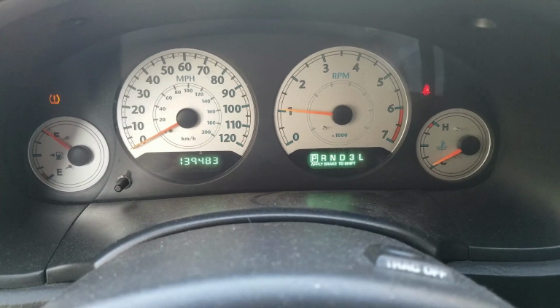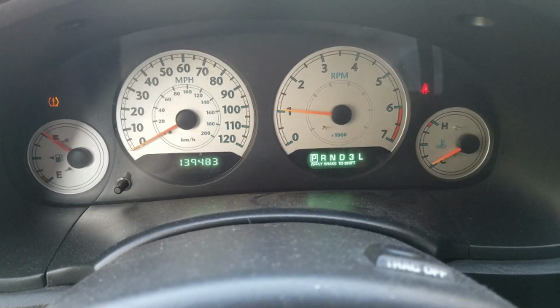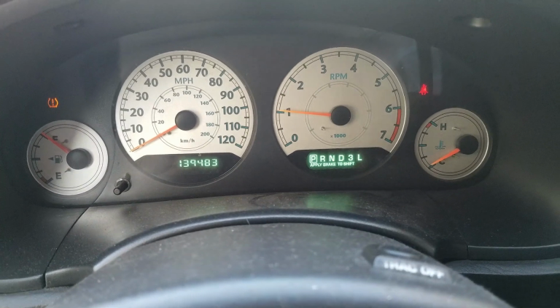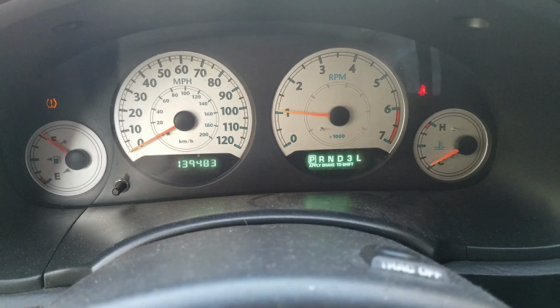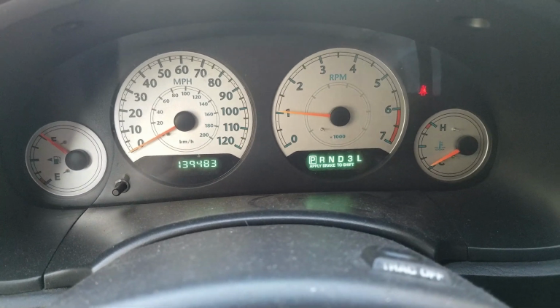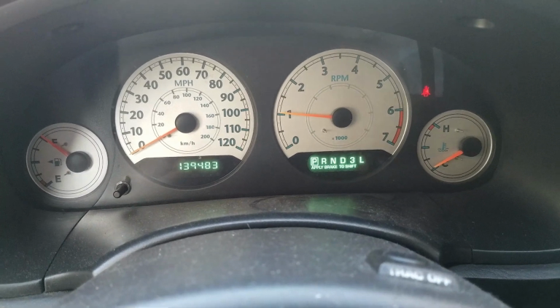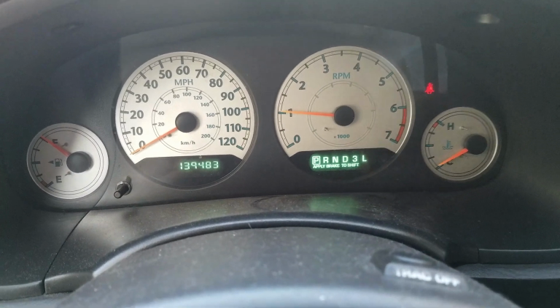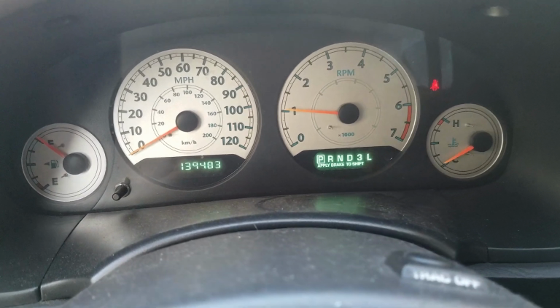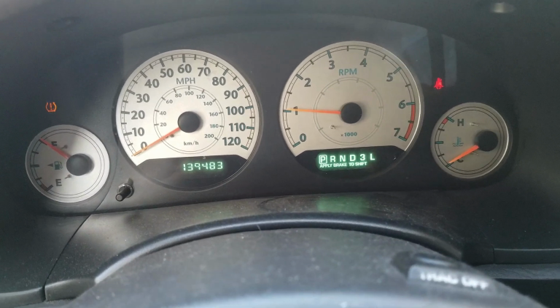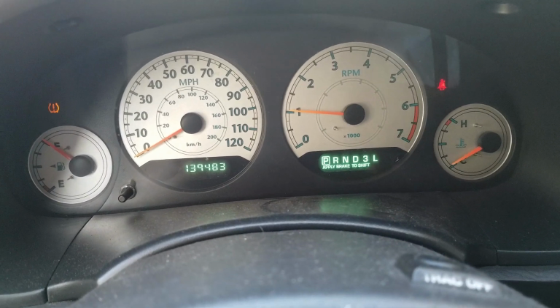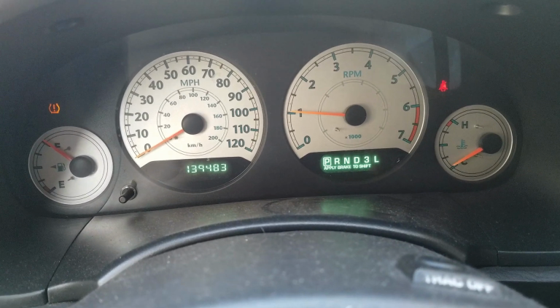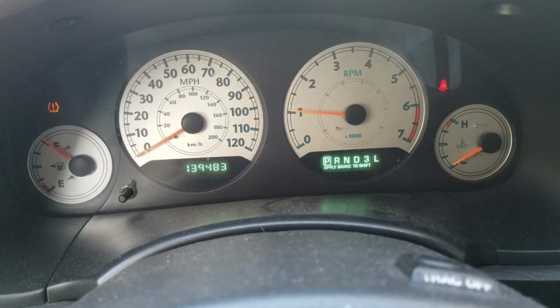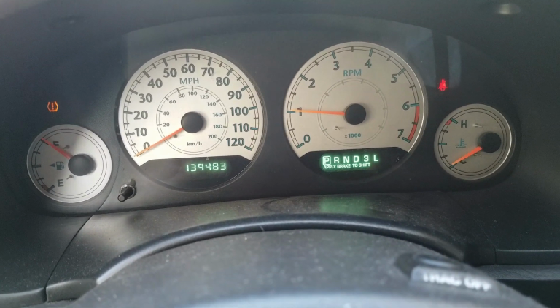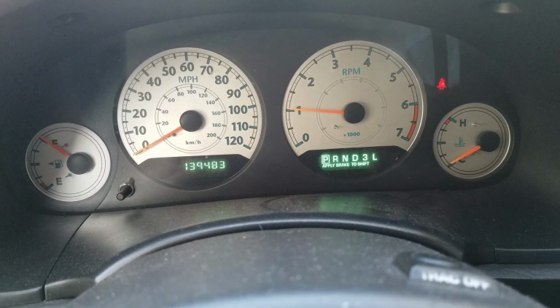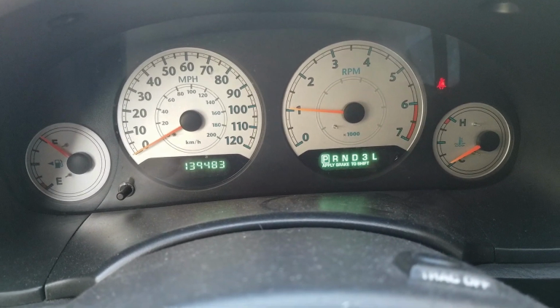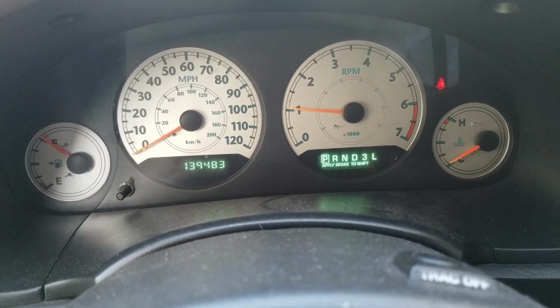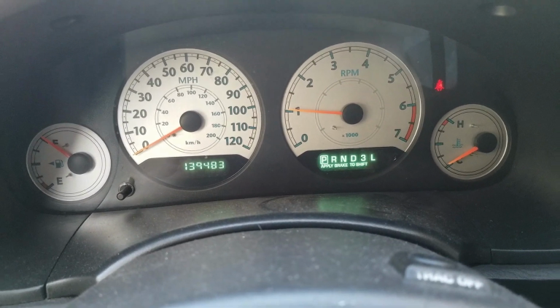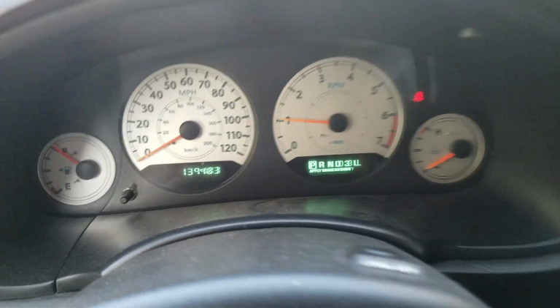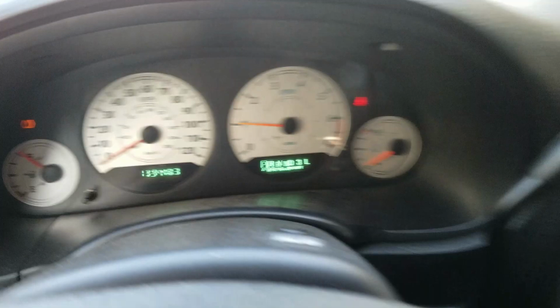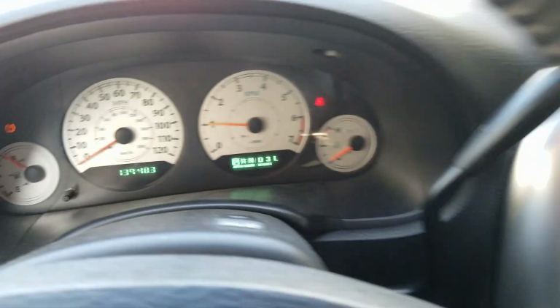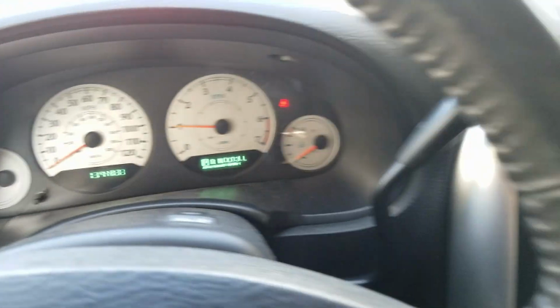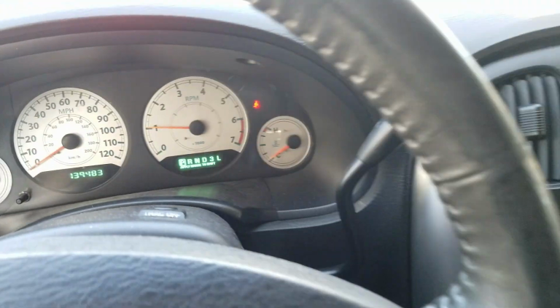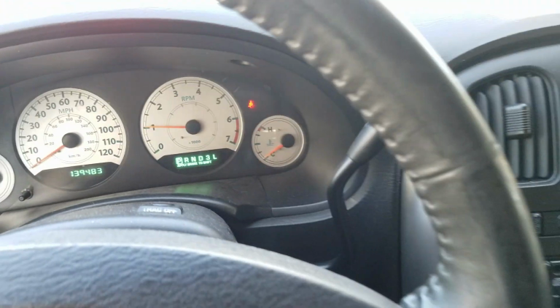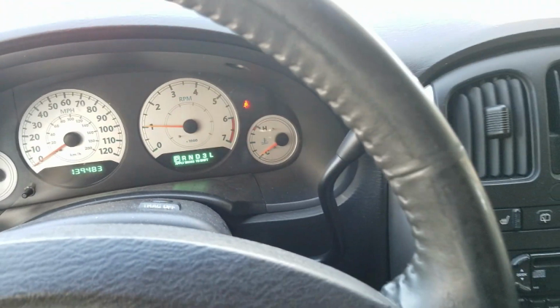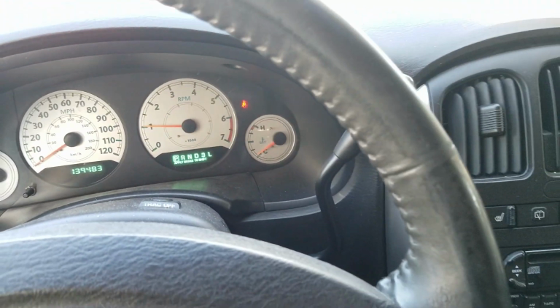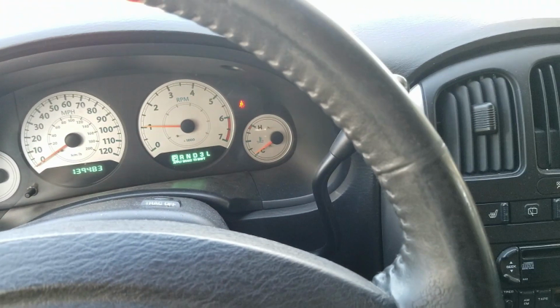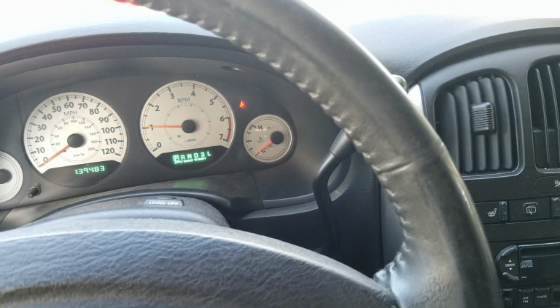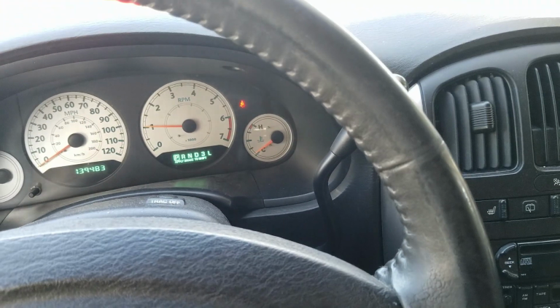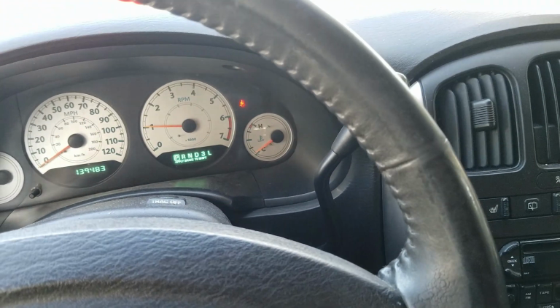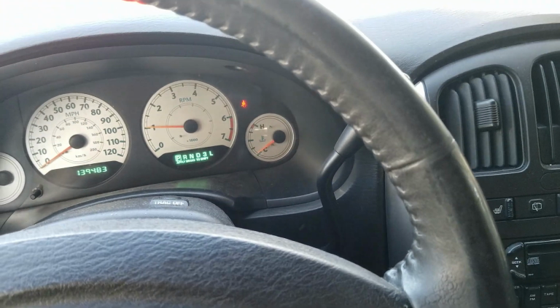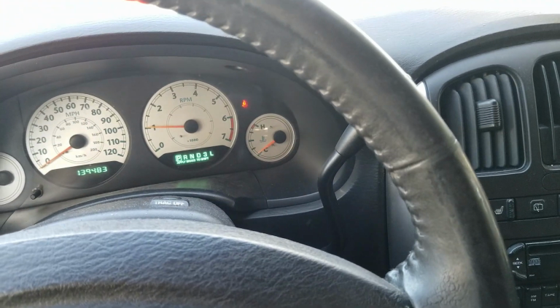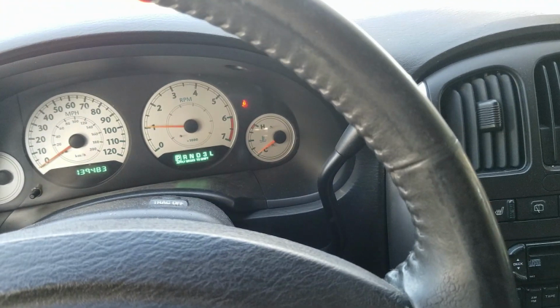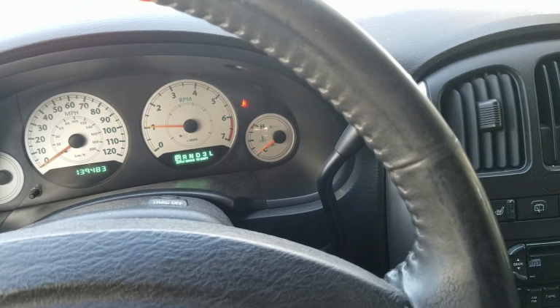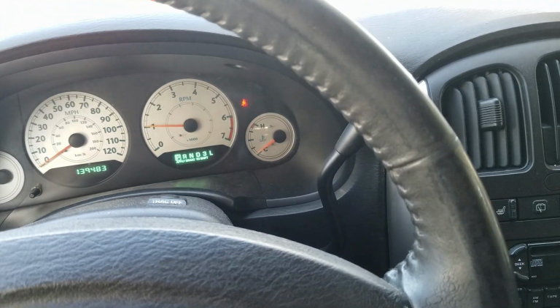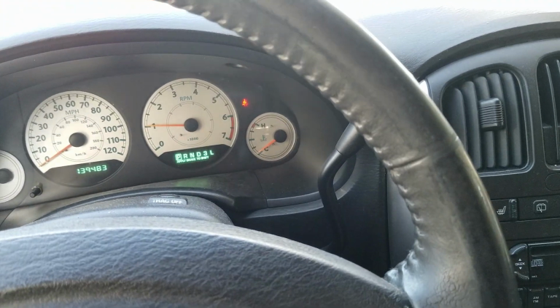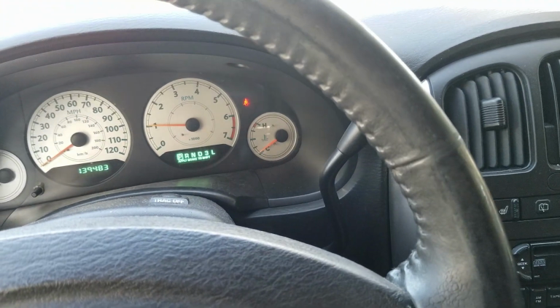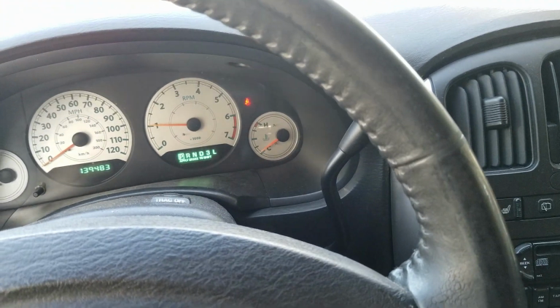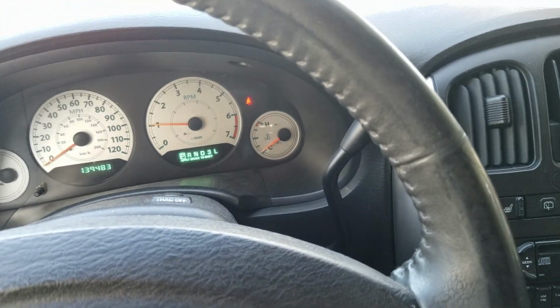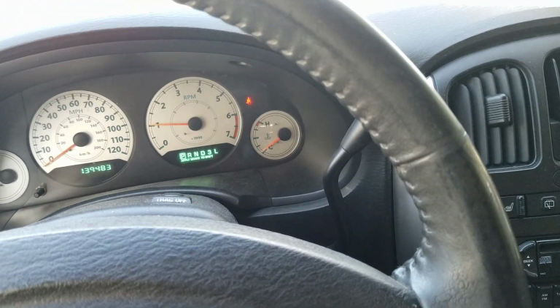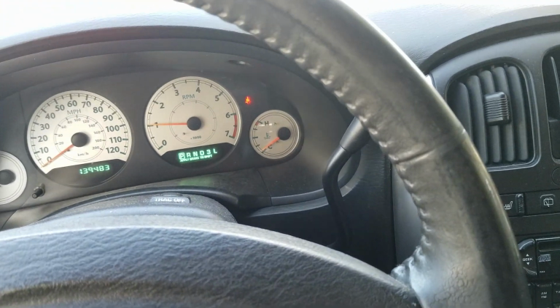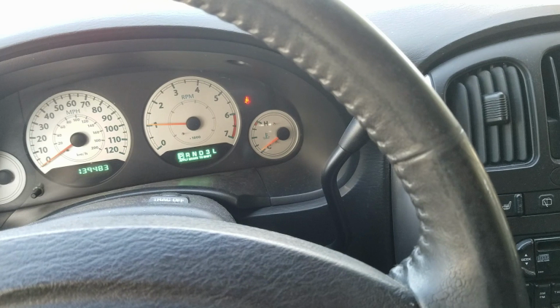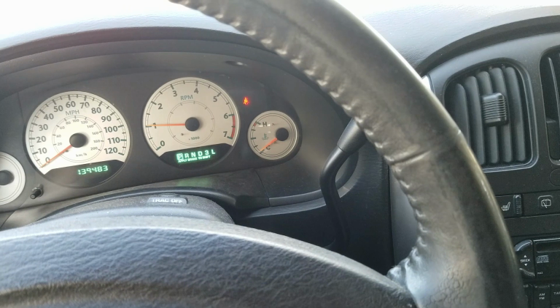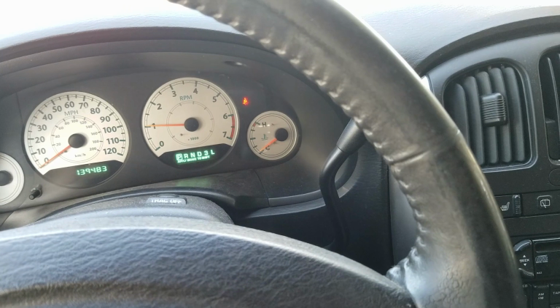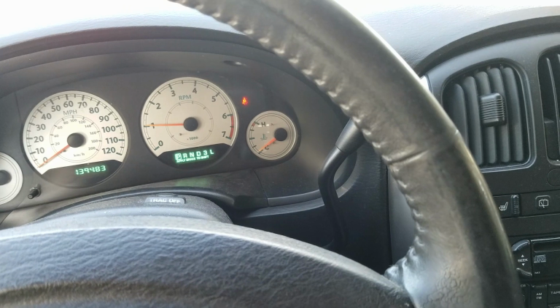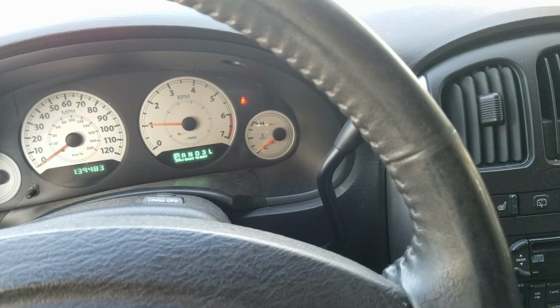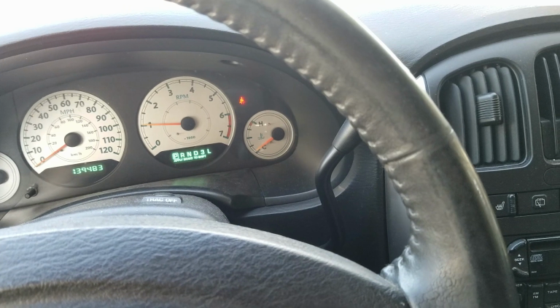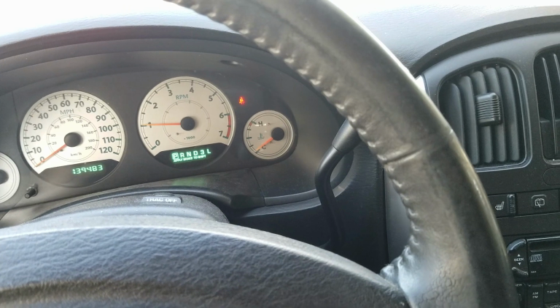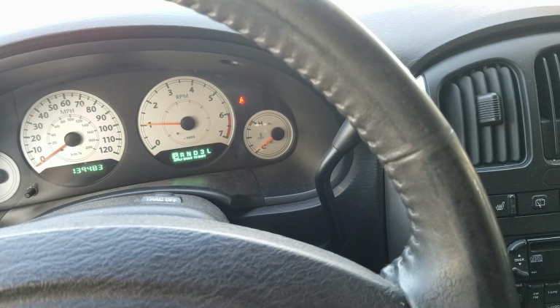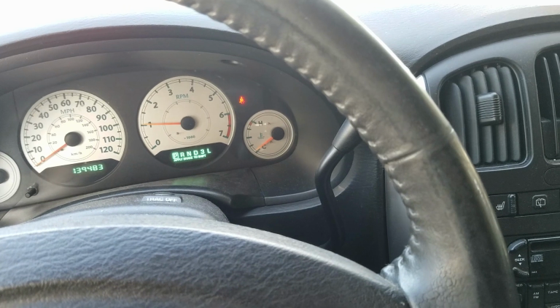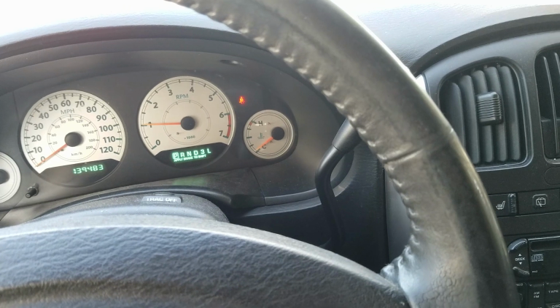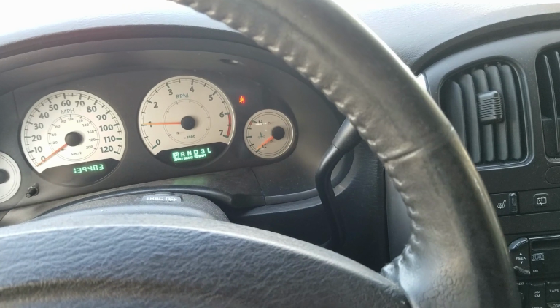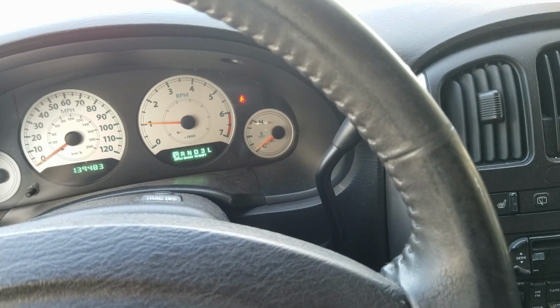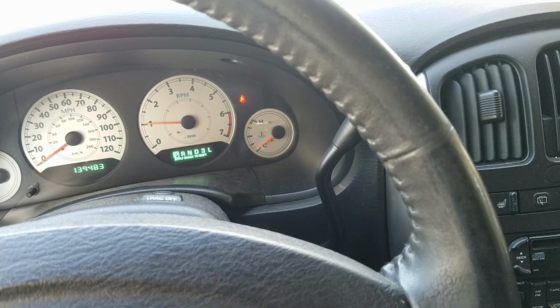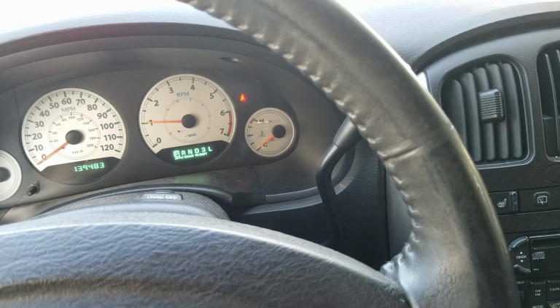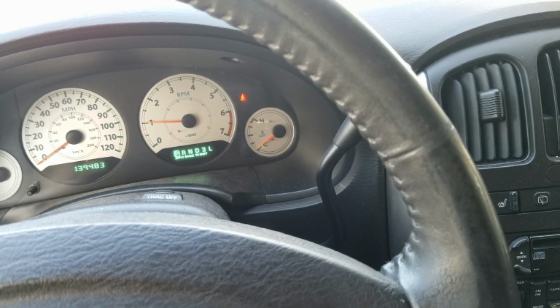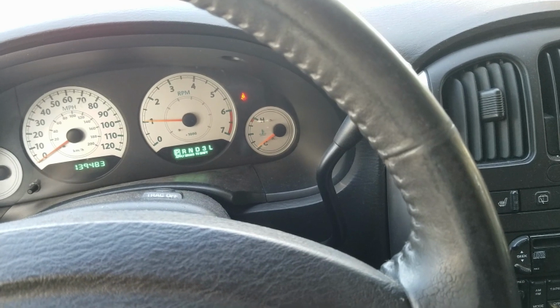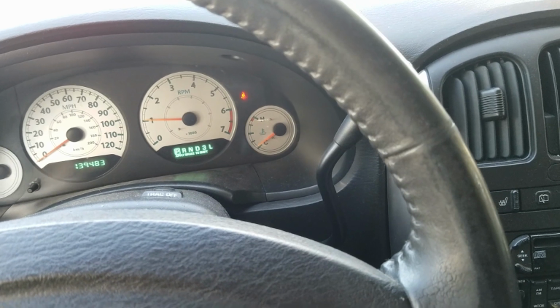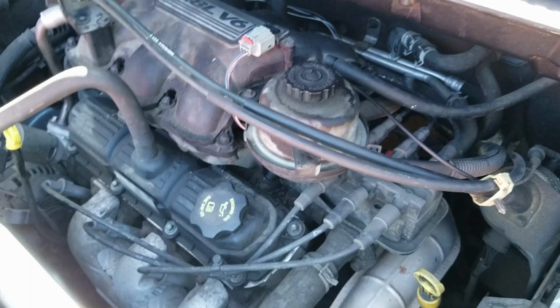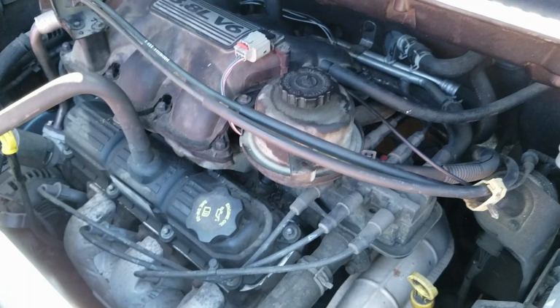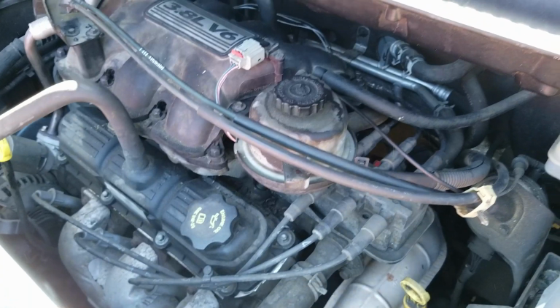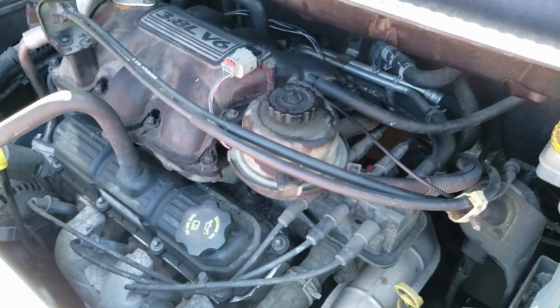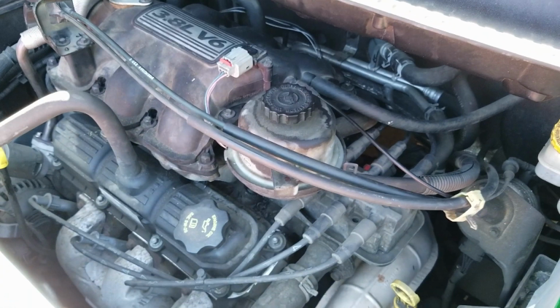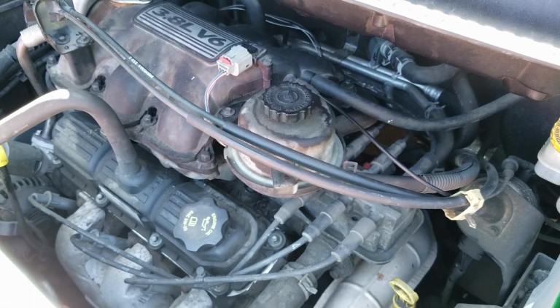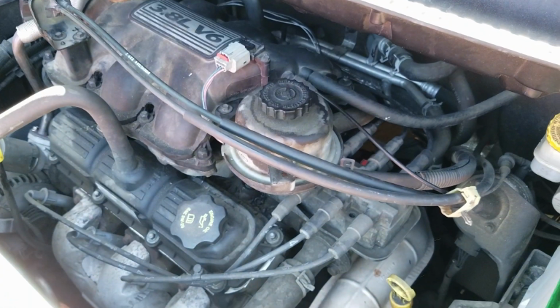Not sure how well the misfire comes out on video, but if you go based on a squeaking exhaust, it'll give you a good idea of how shaky the engine is.